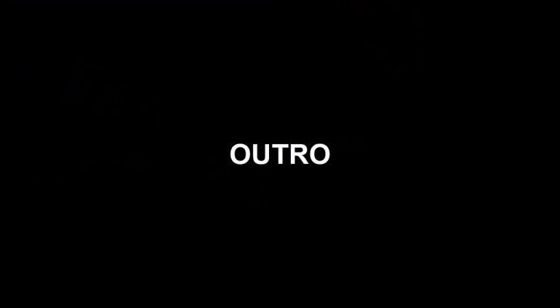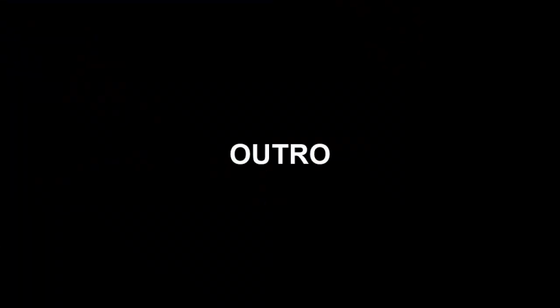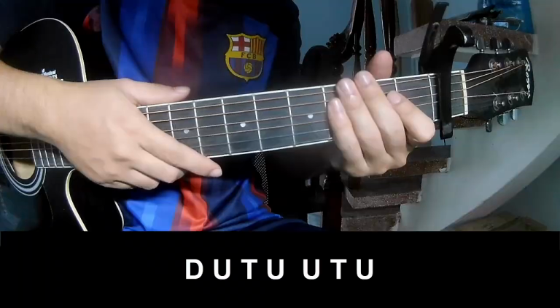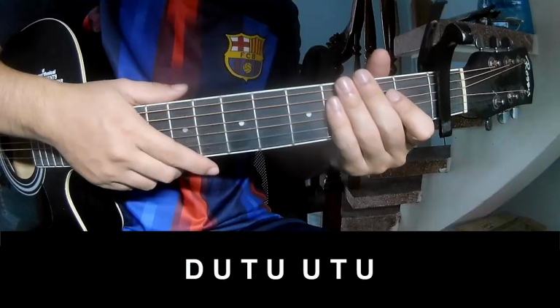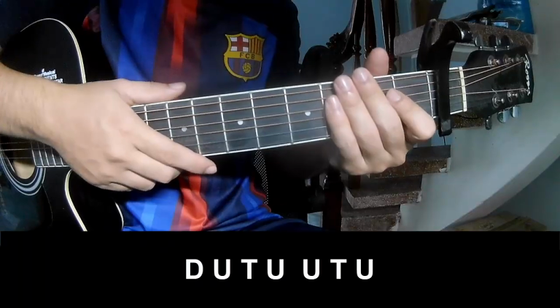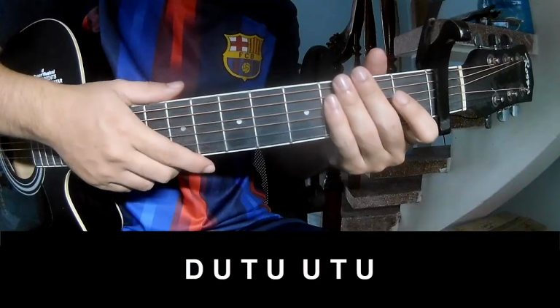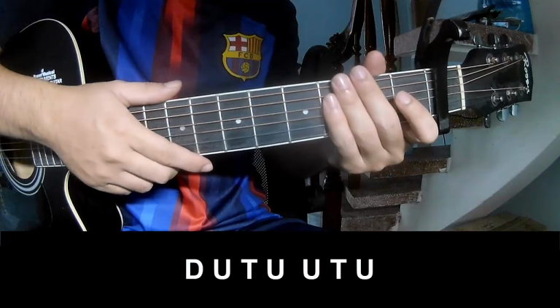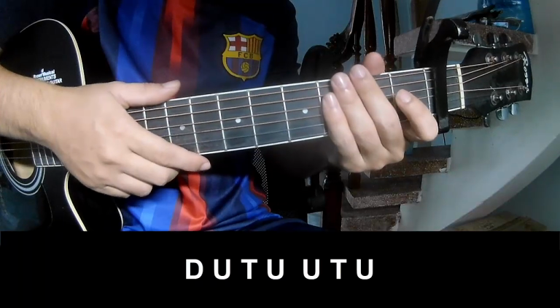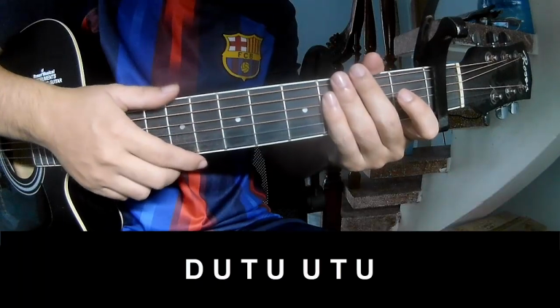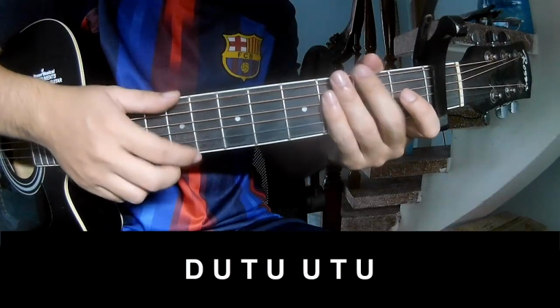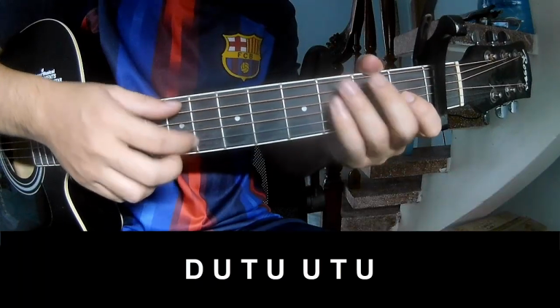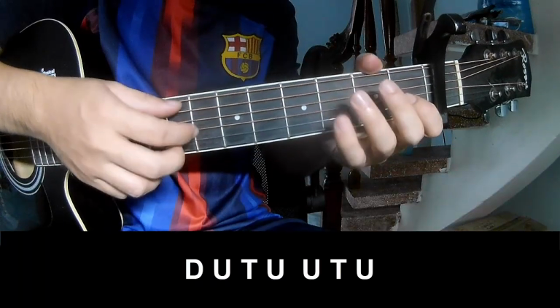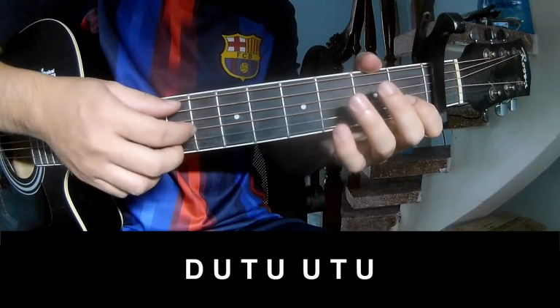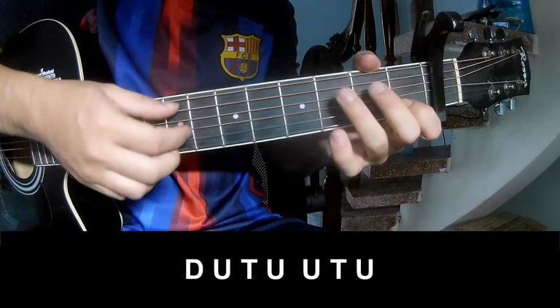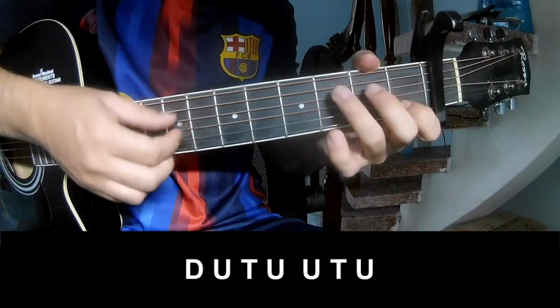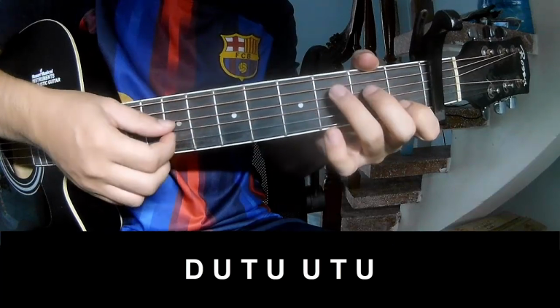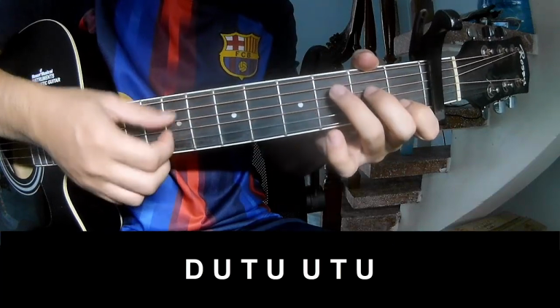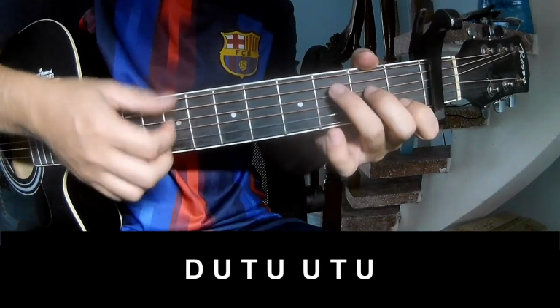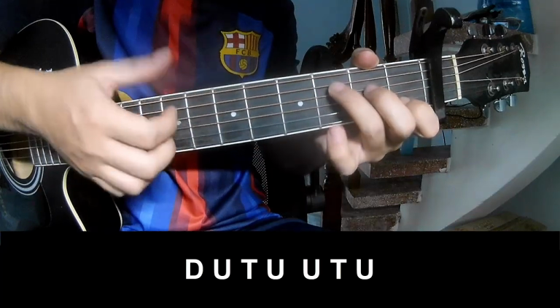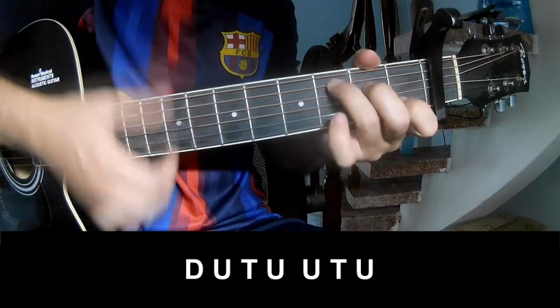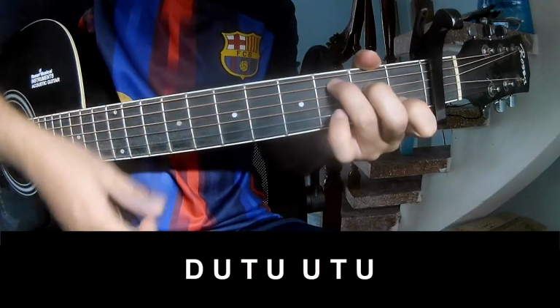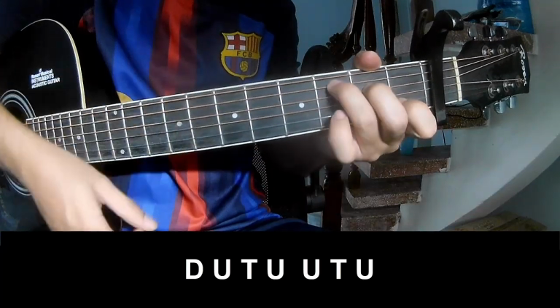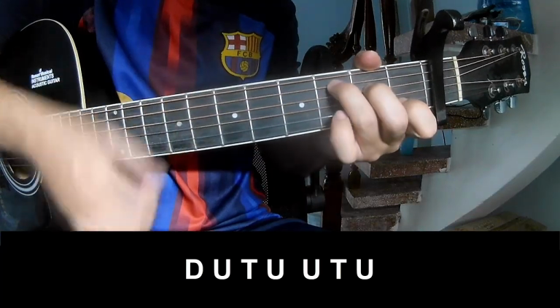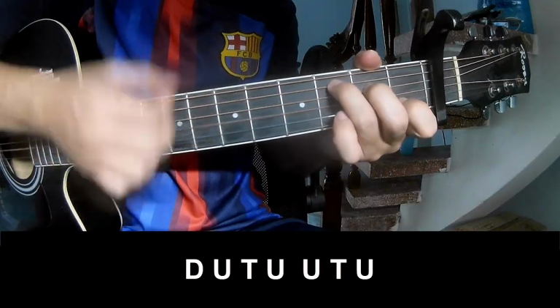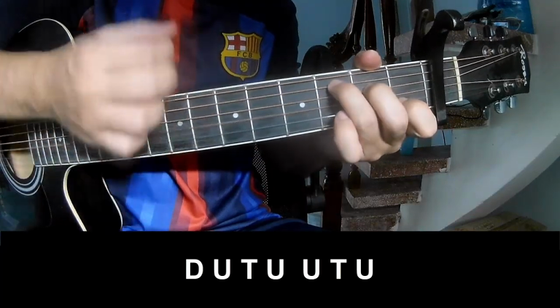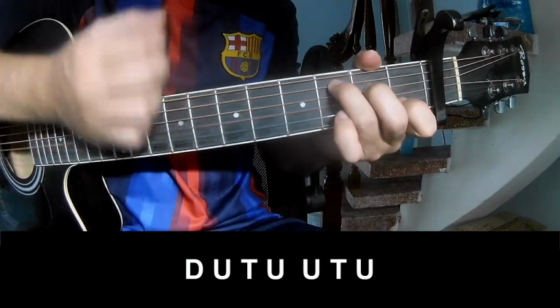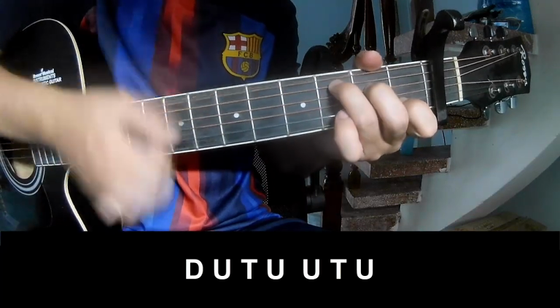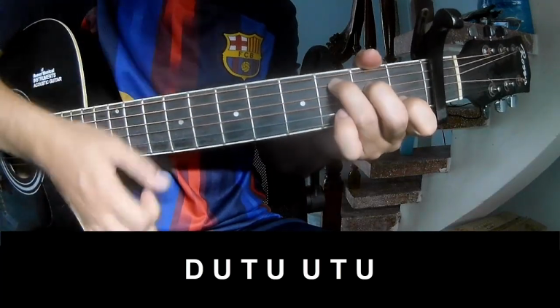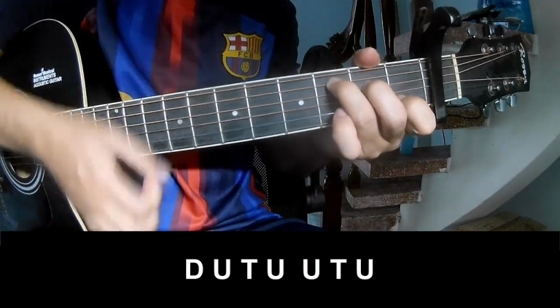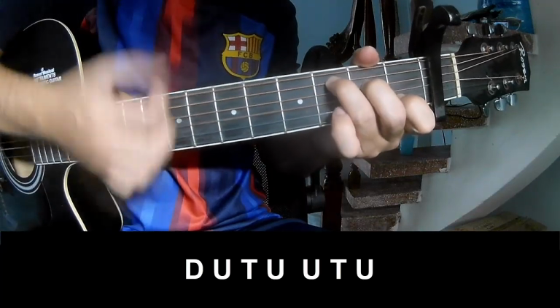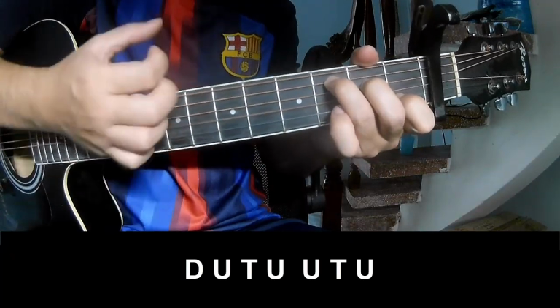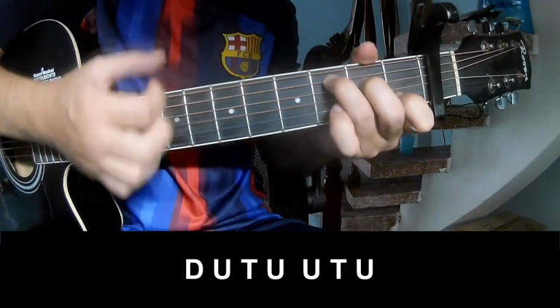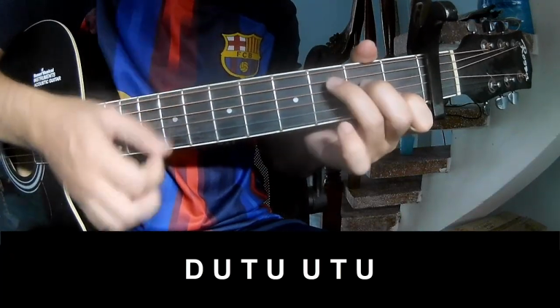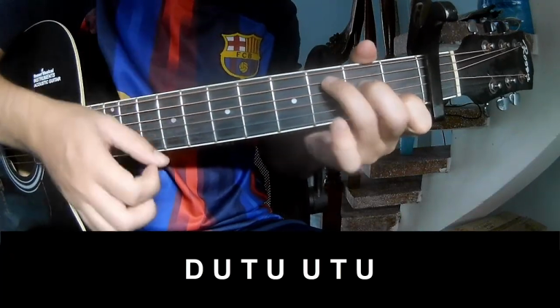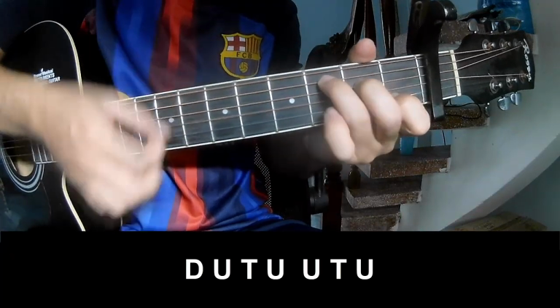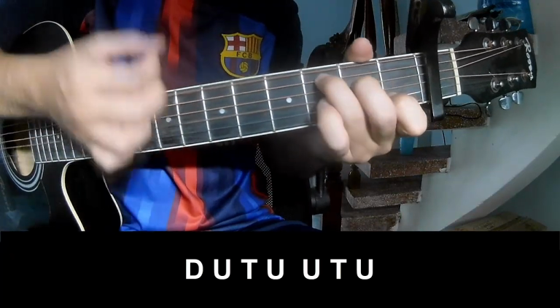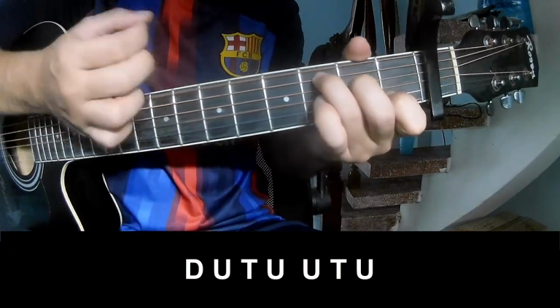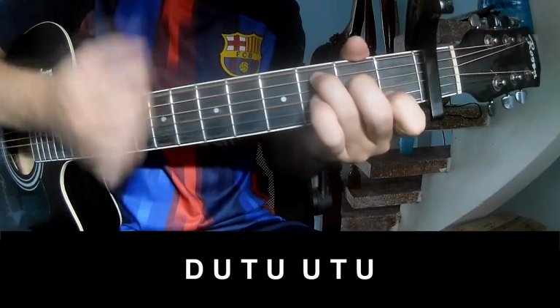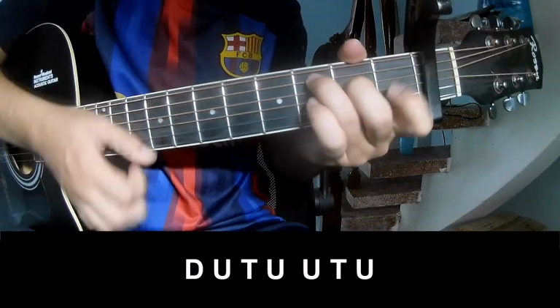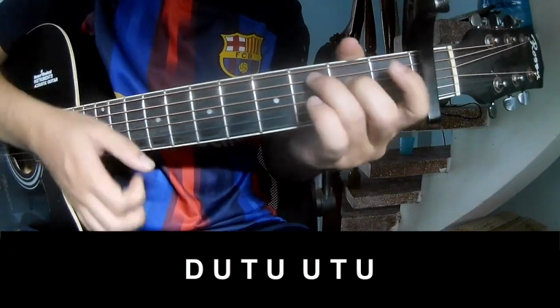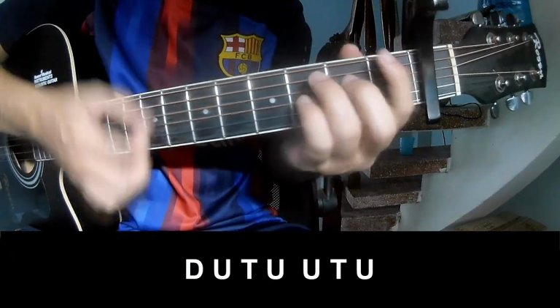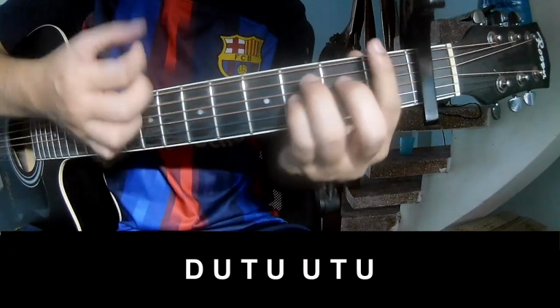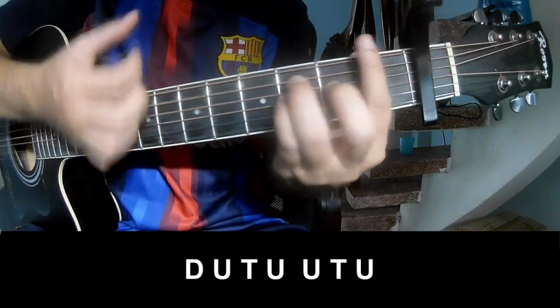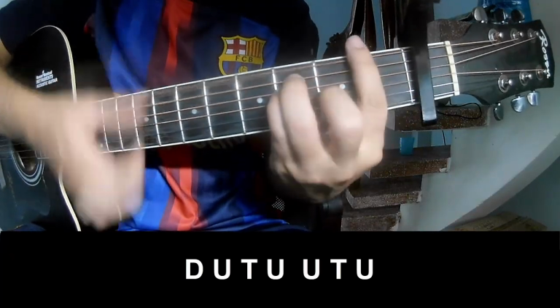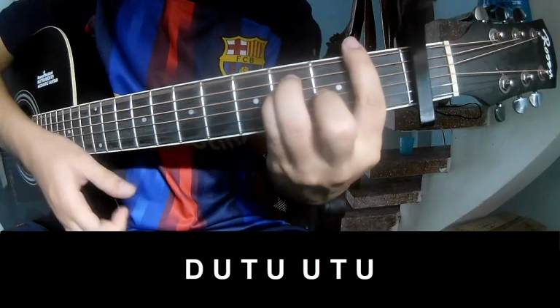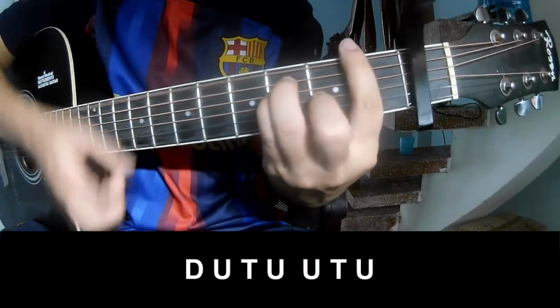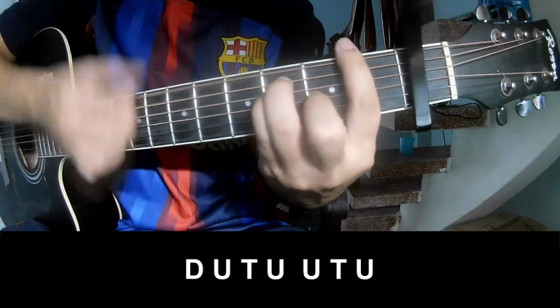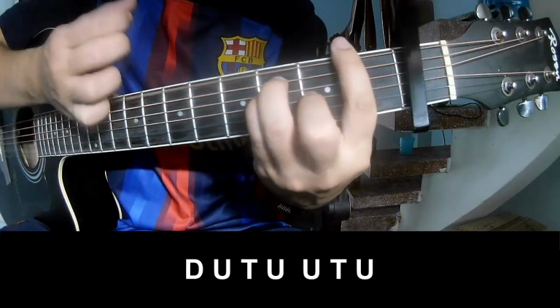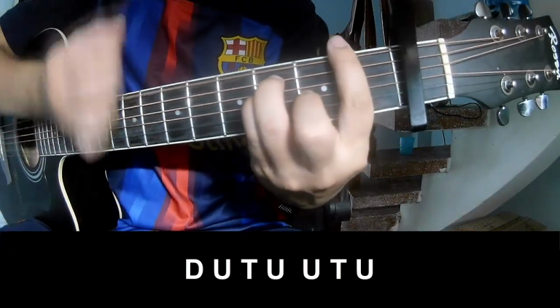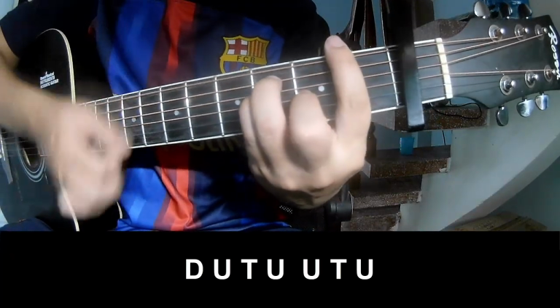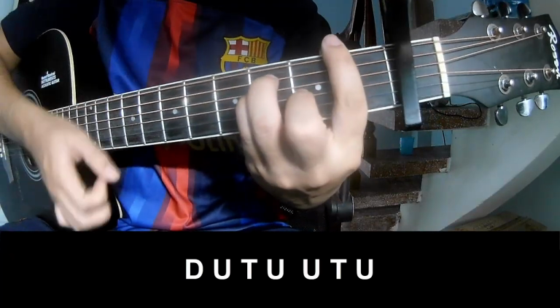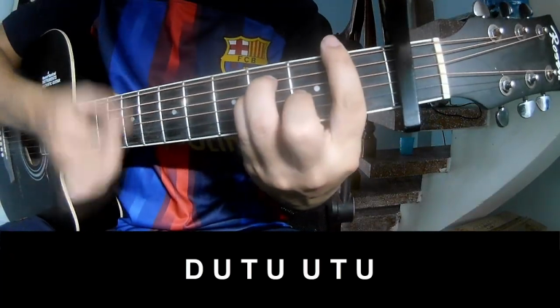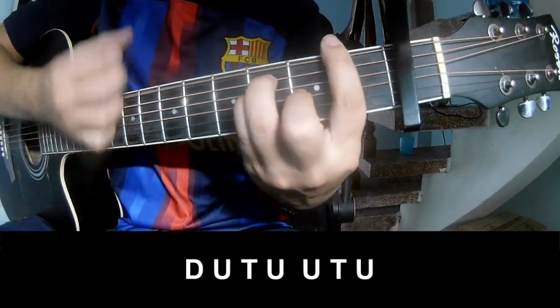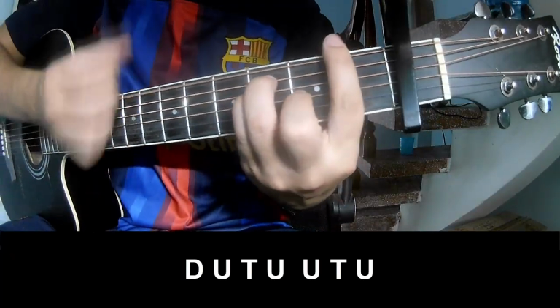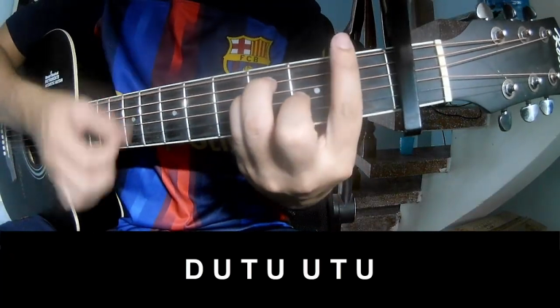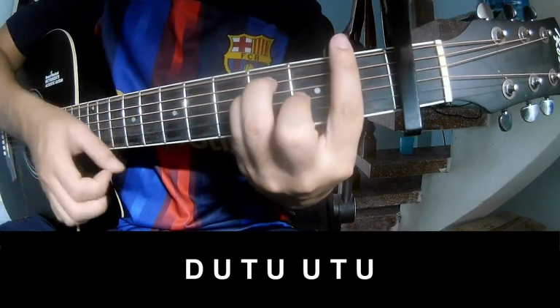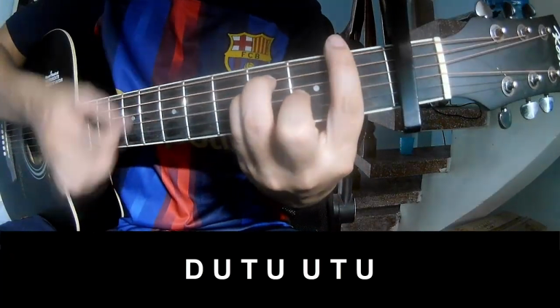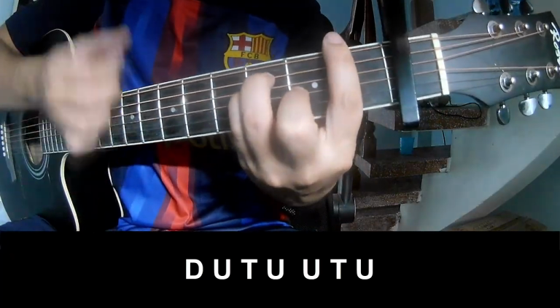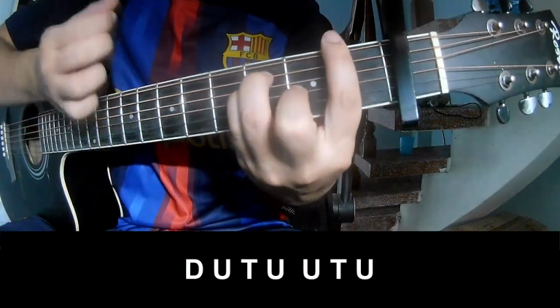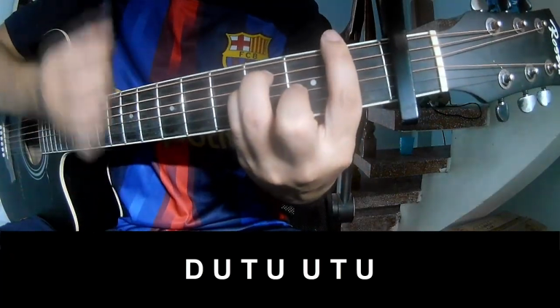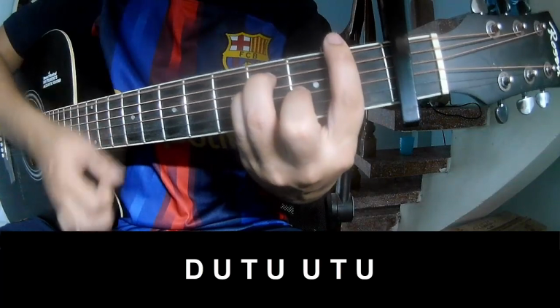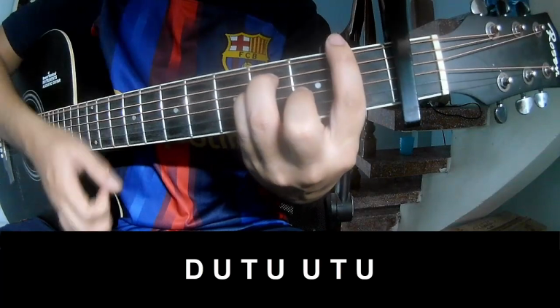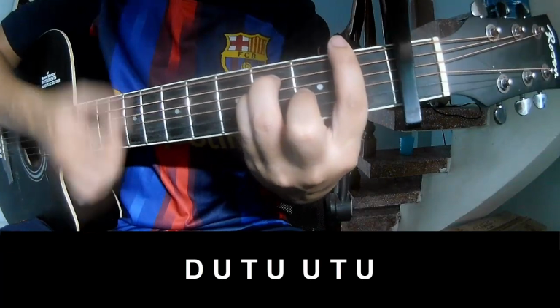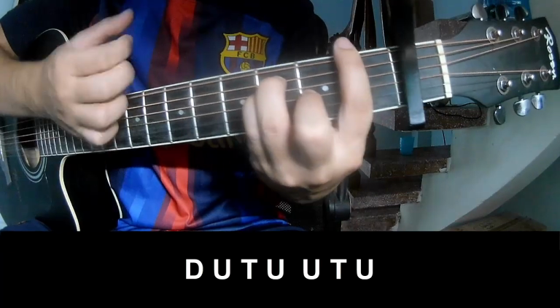Let's do the outro strumming pattern: down, up, tap, up, up, tap, up, down, up, tap, up, up, down, up, tap, up.